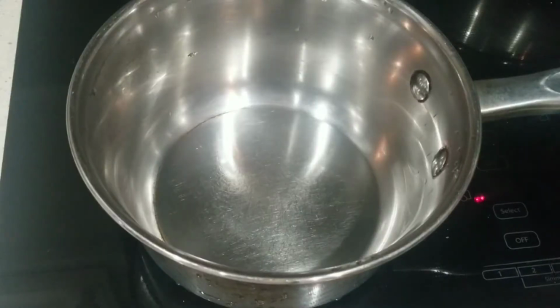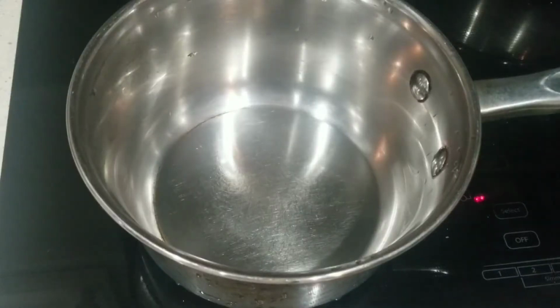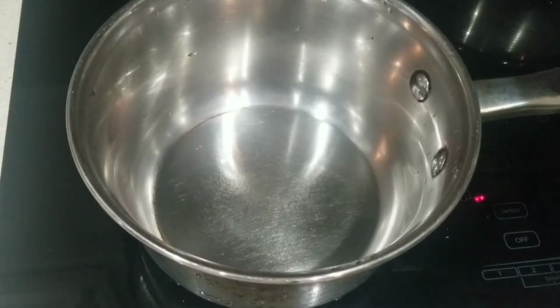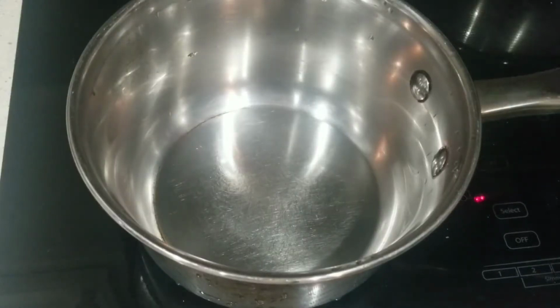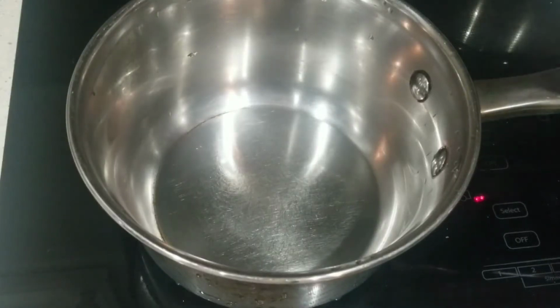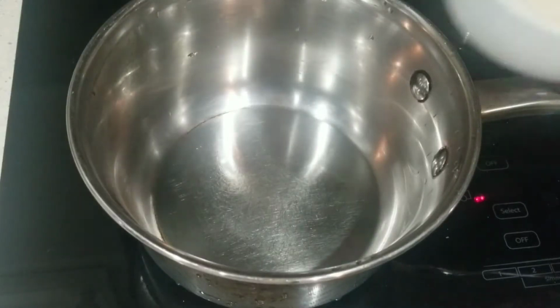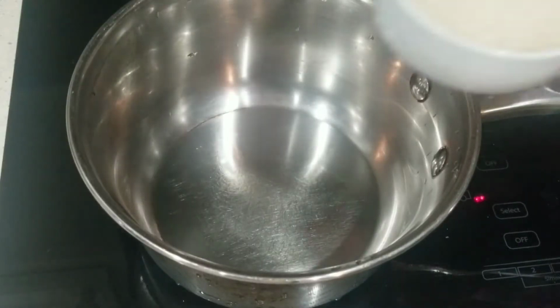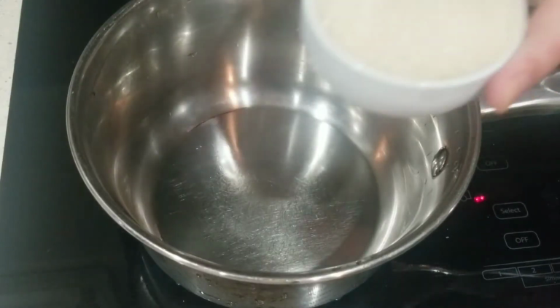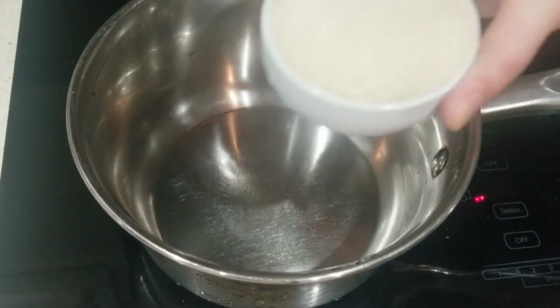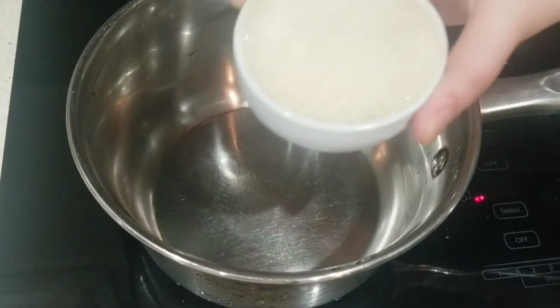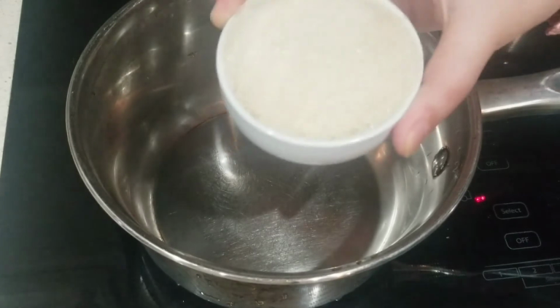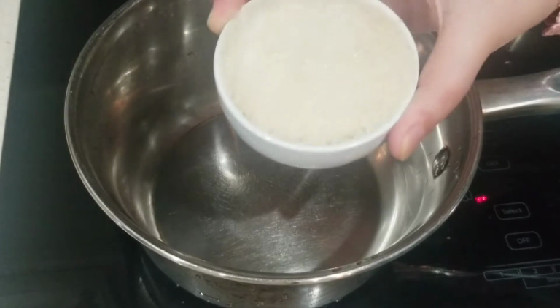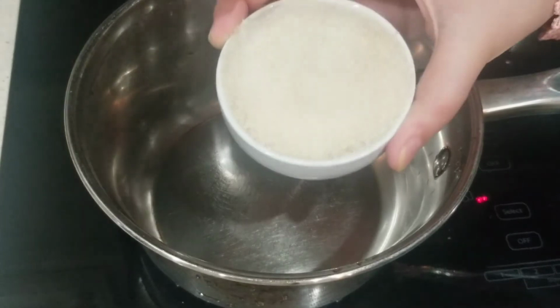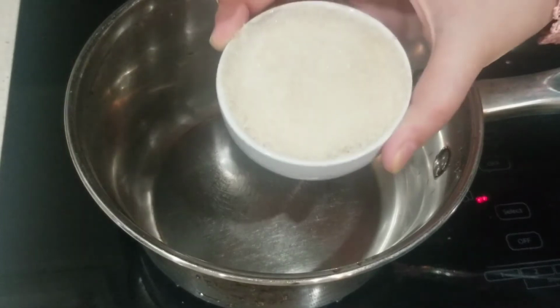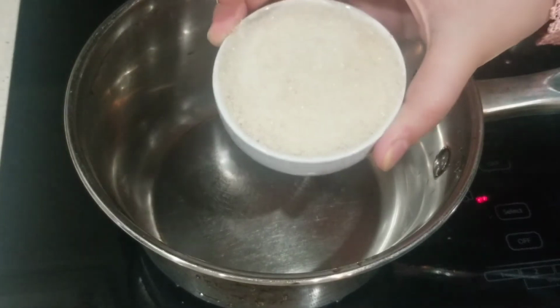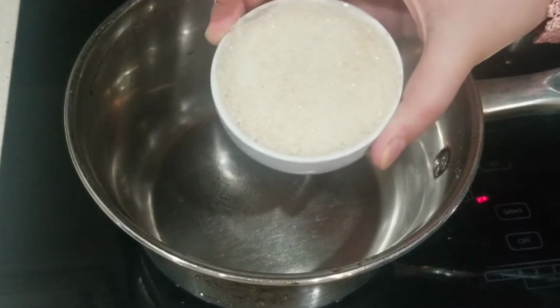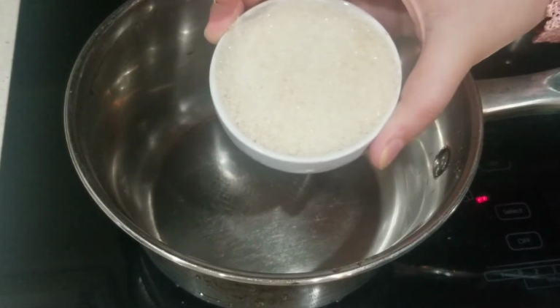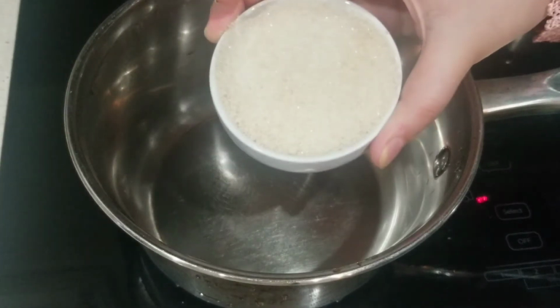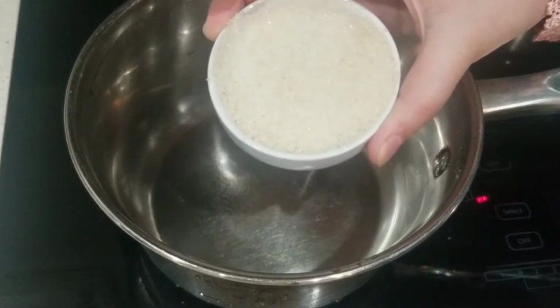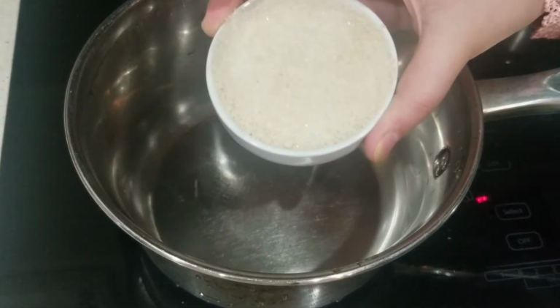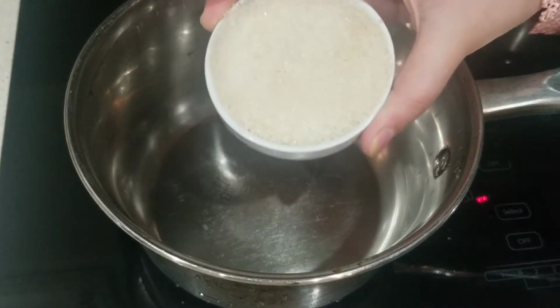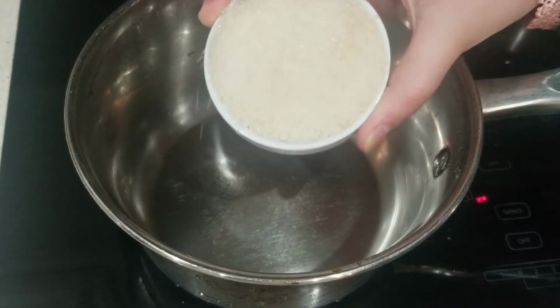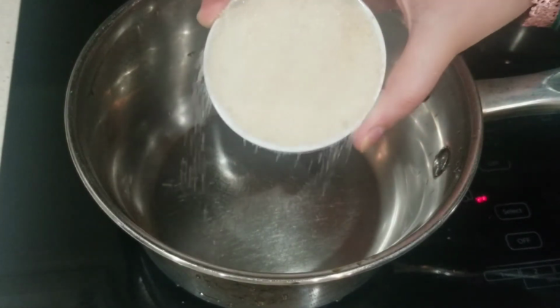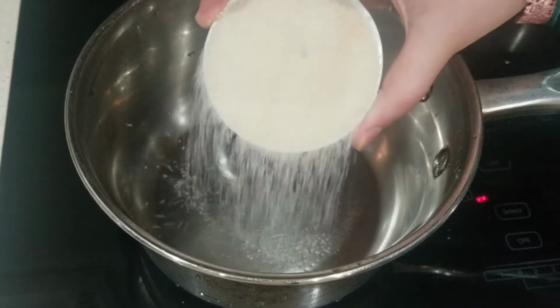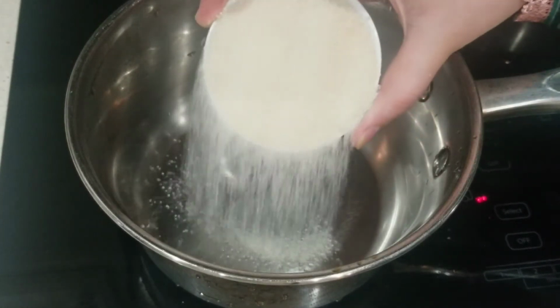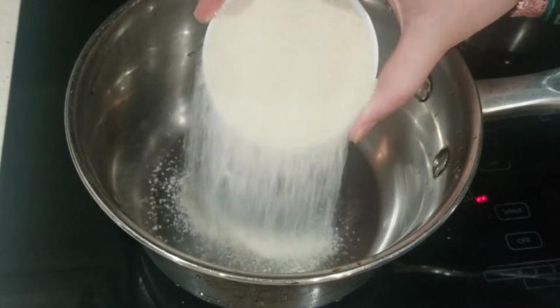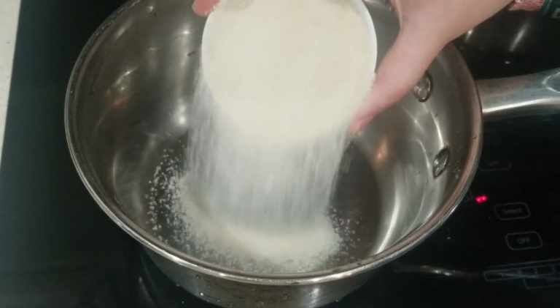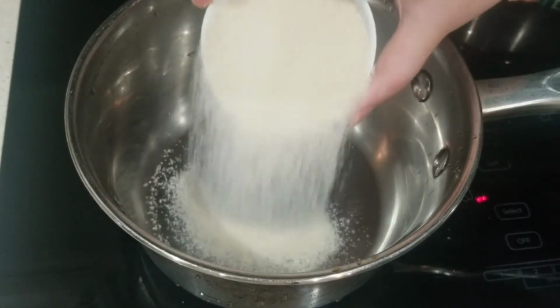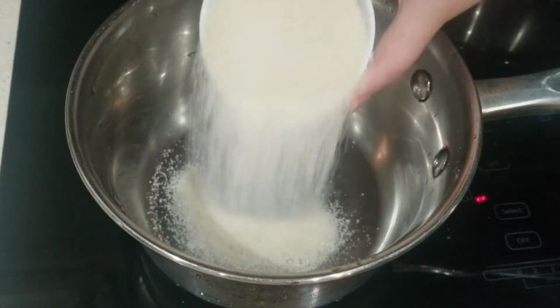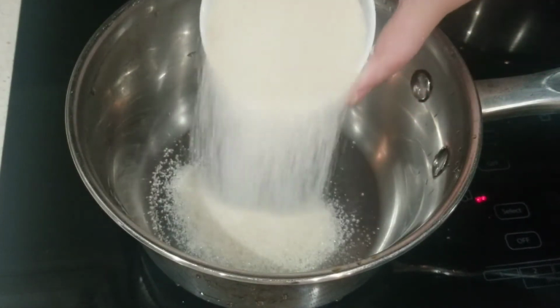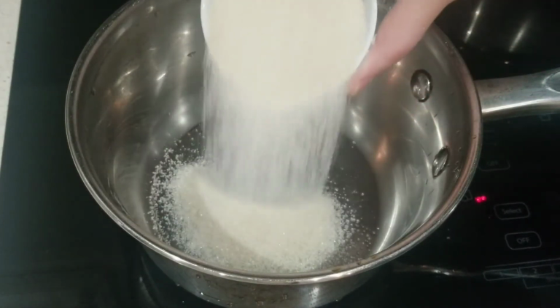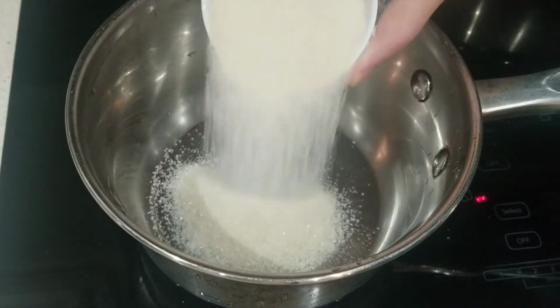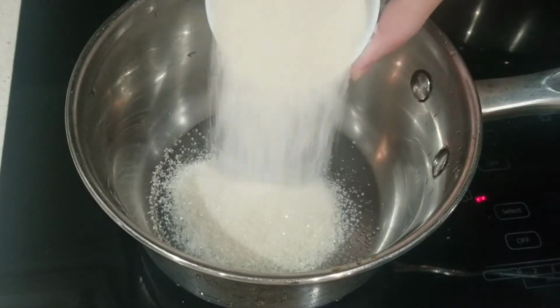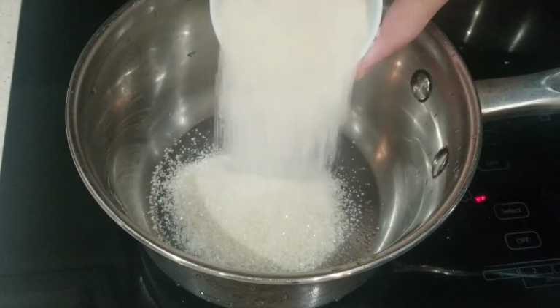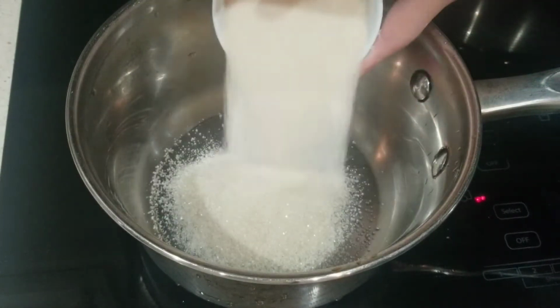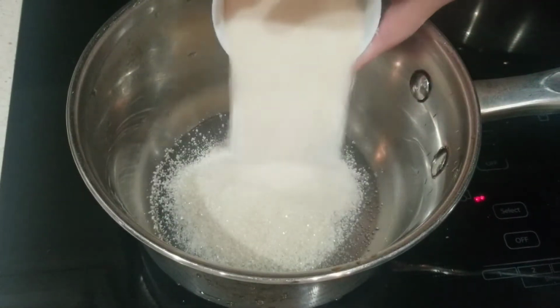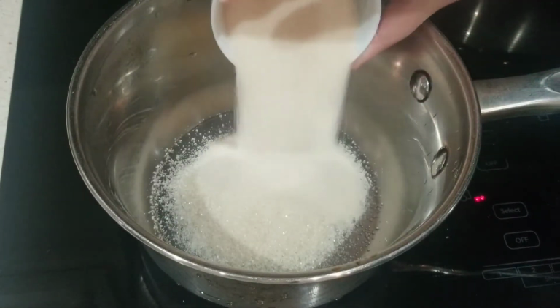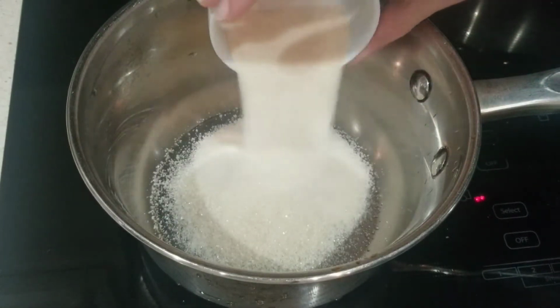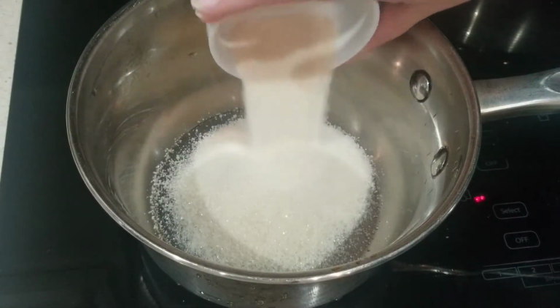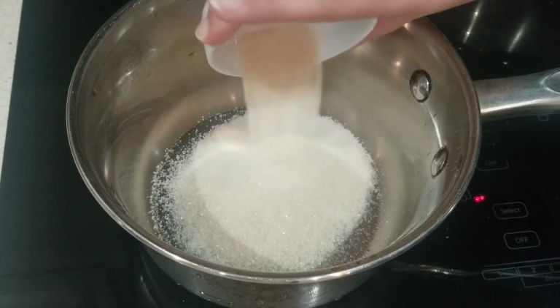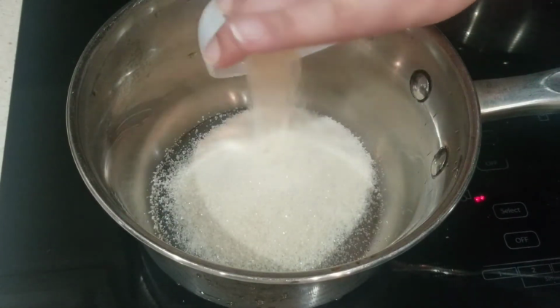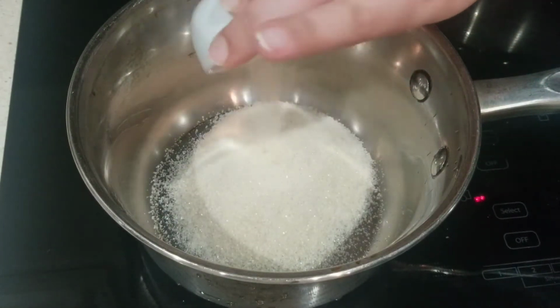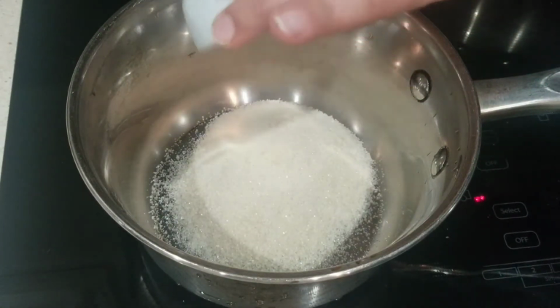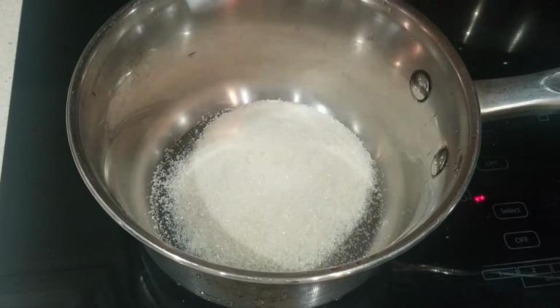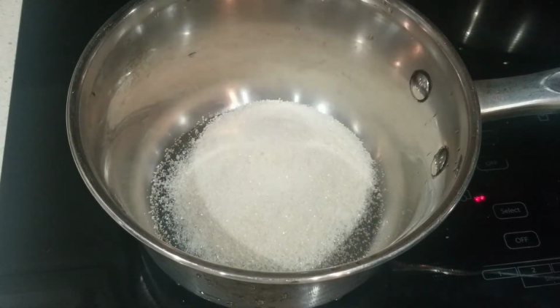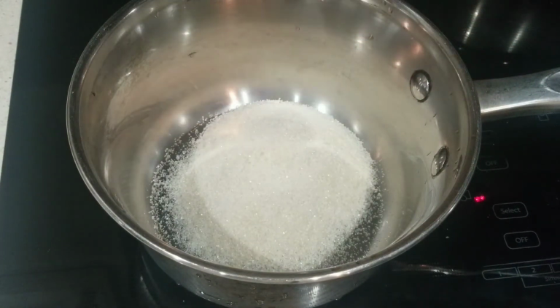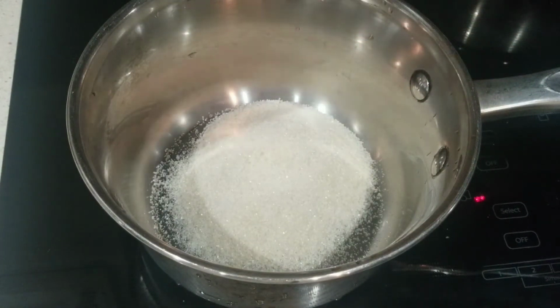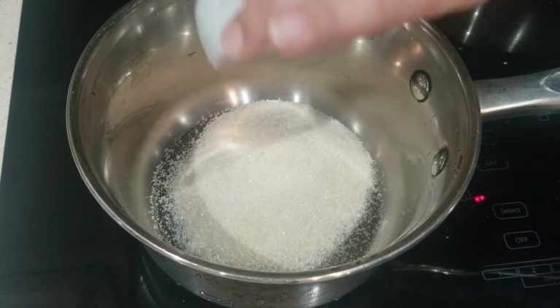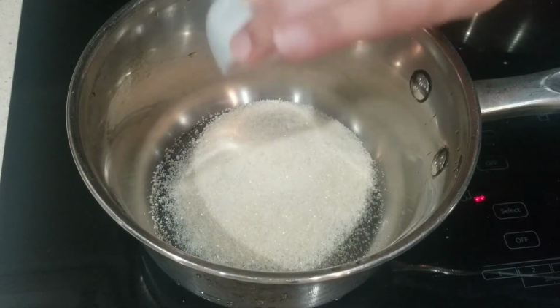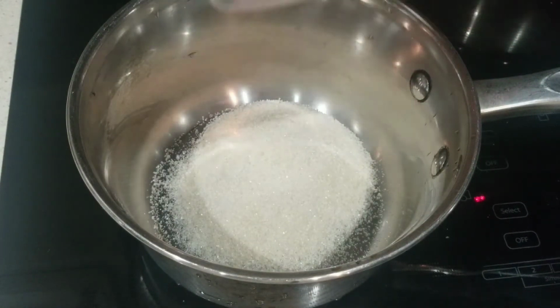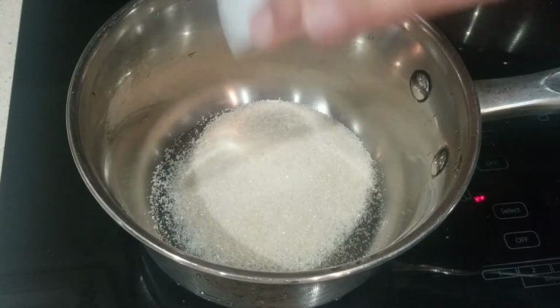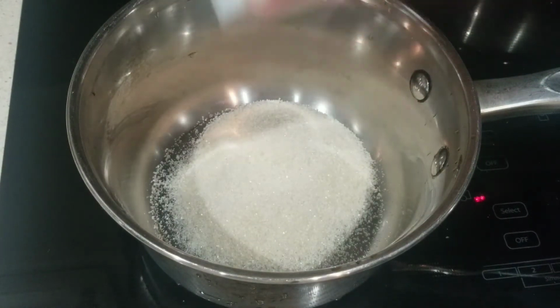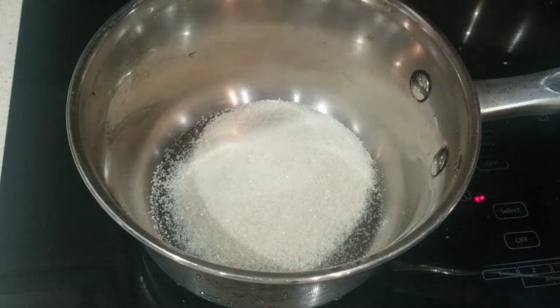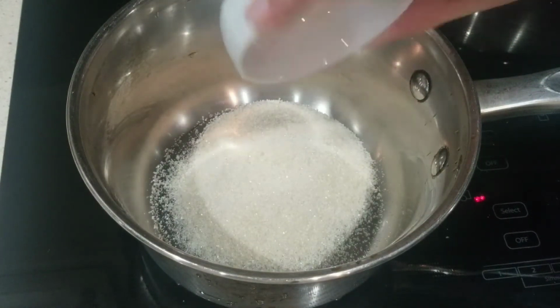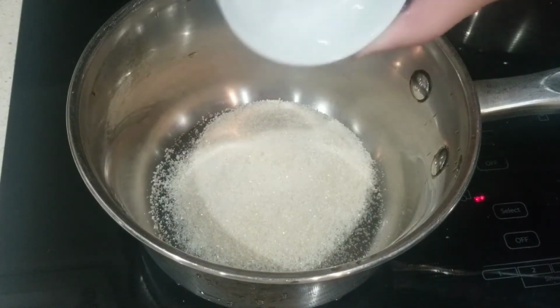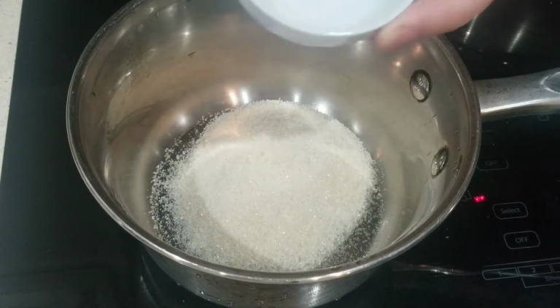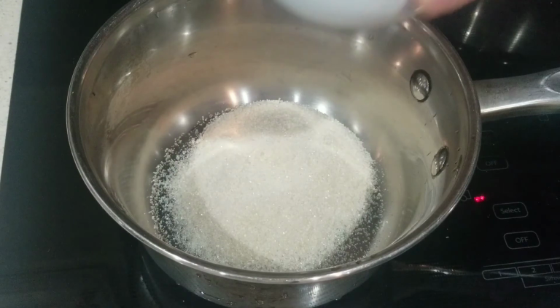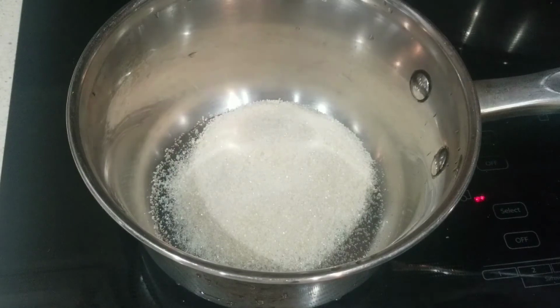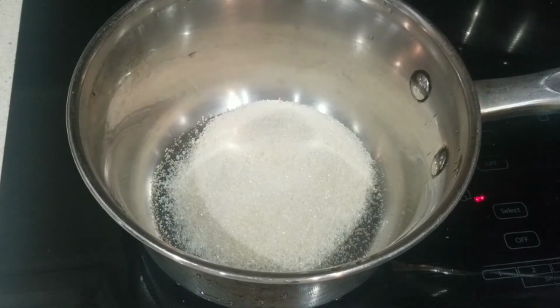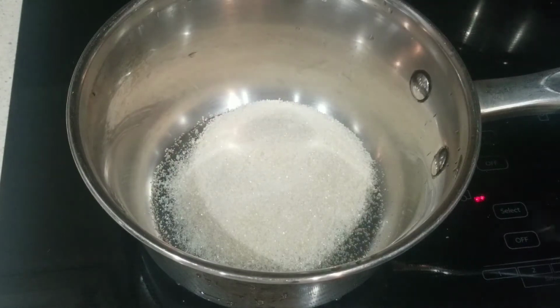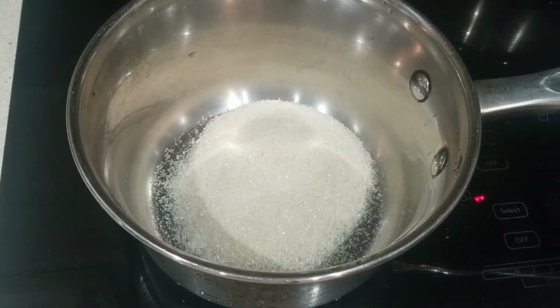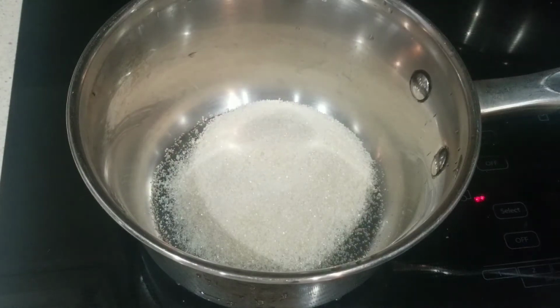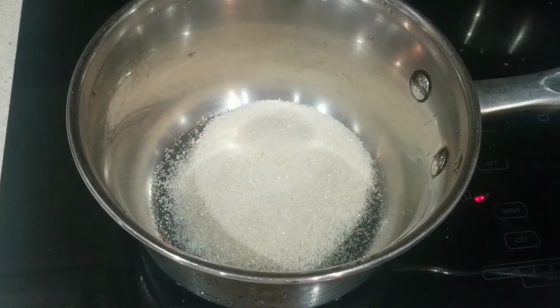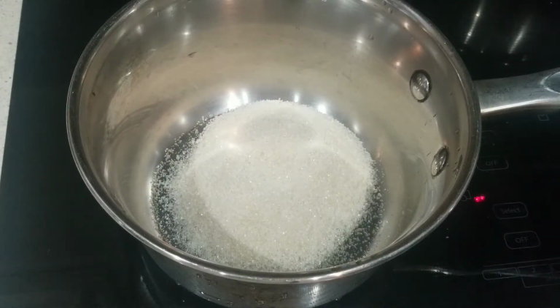Hey everybody, welcome back to Madiha's cooking. I hope you all are well. Today we are going to be making flan.